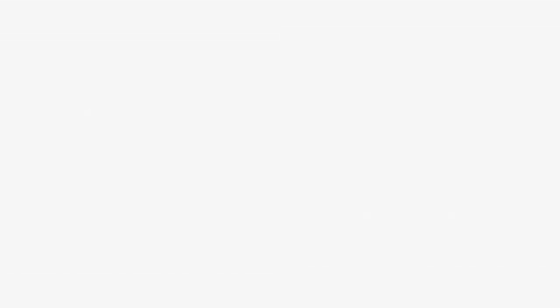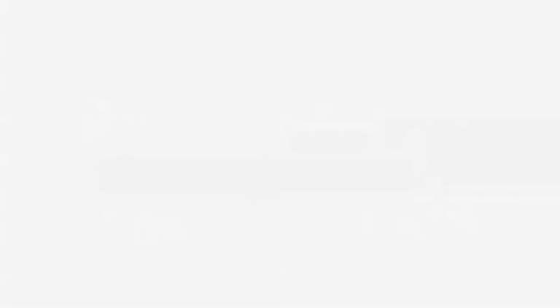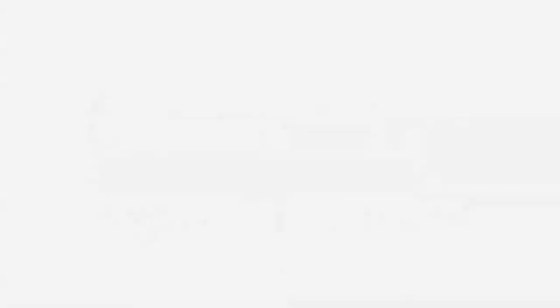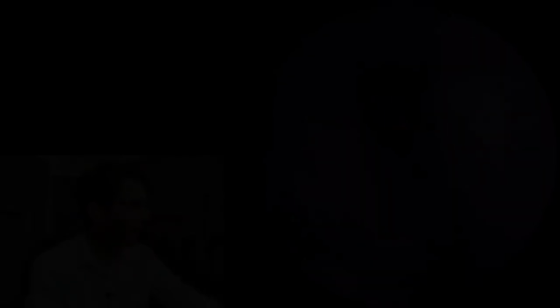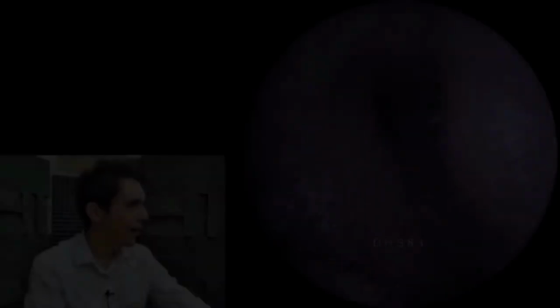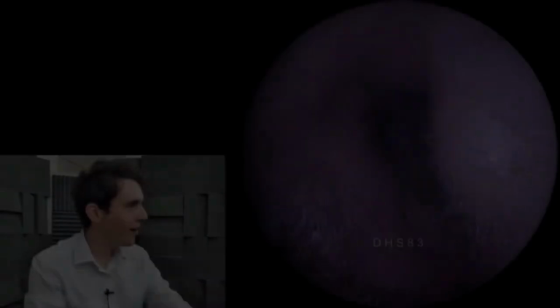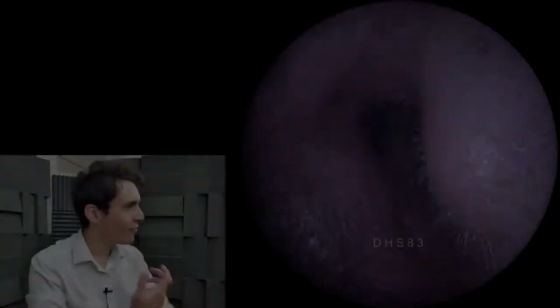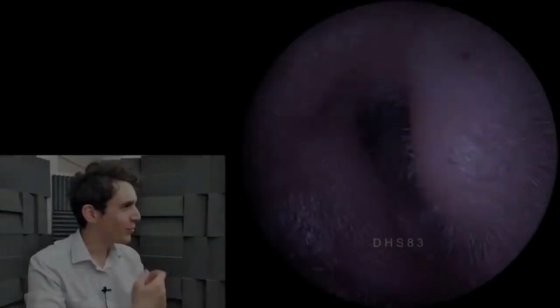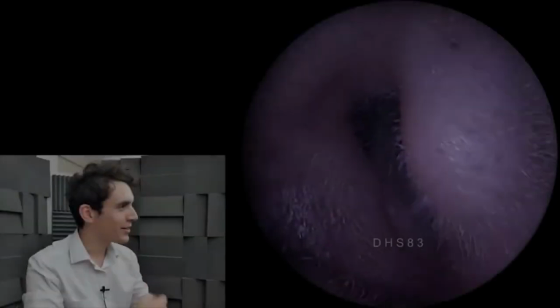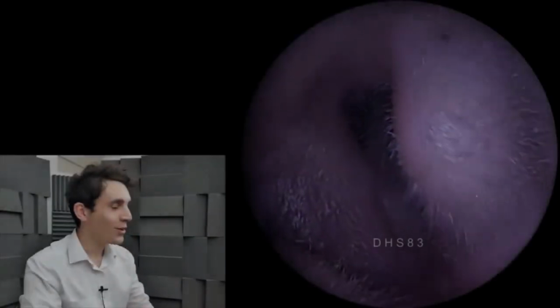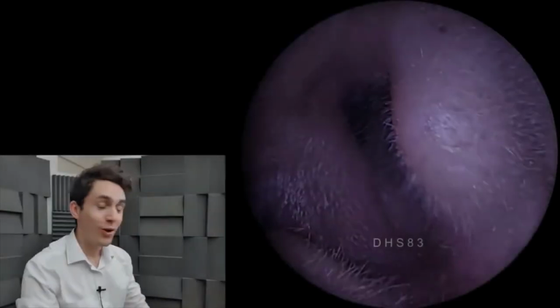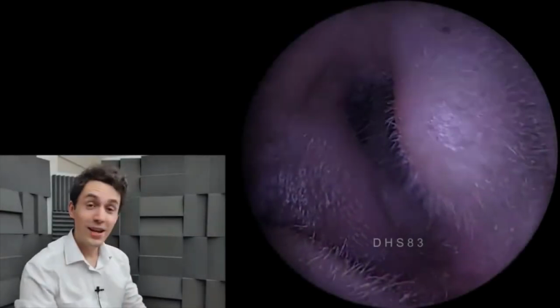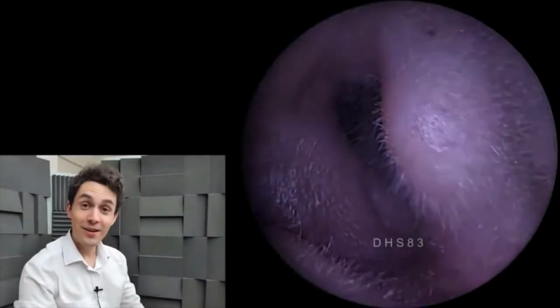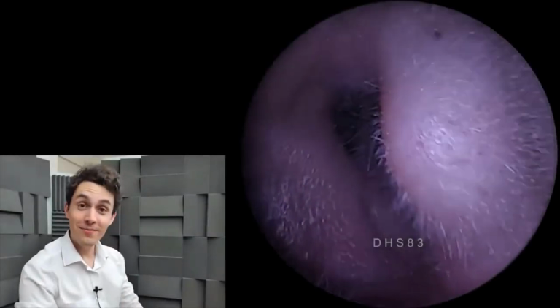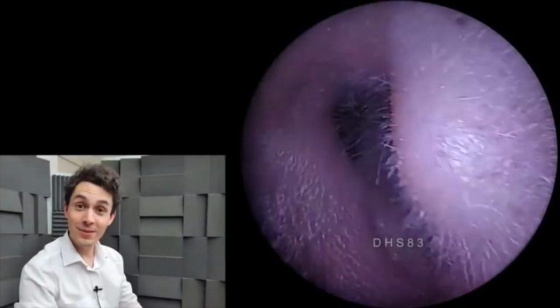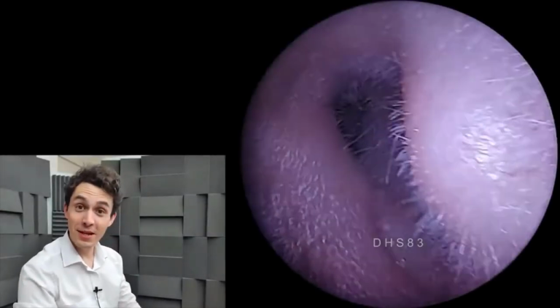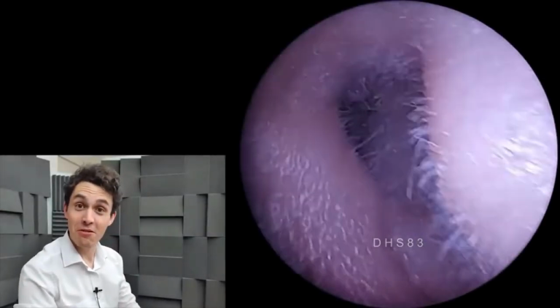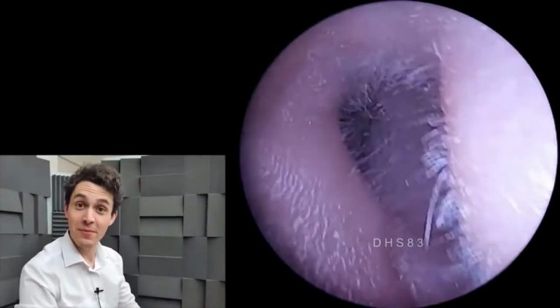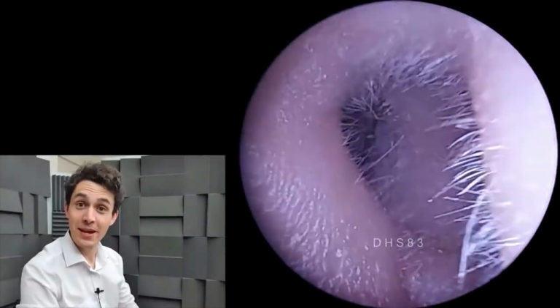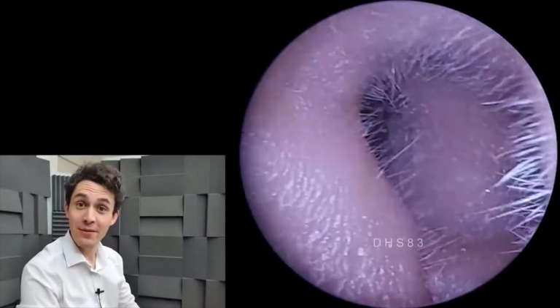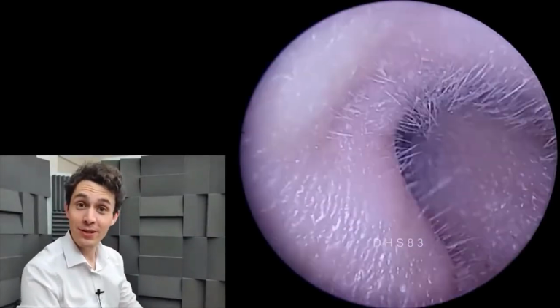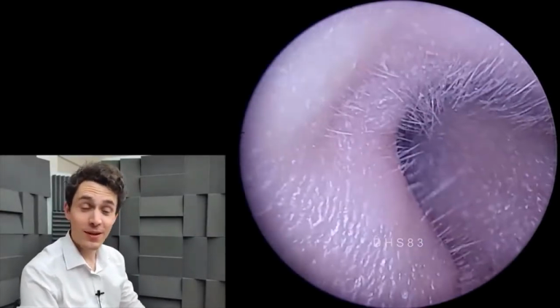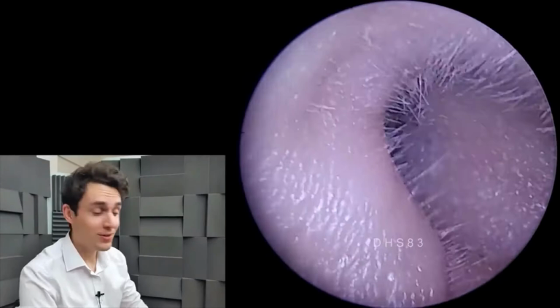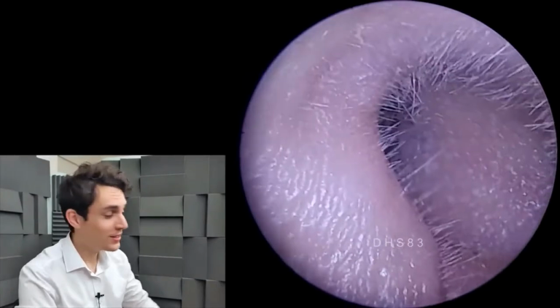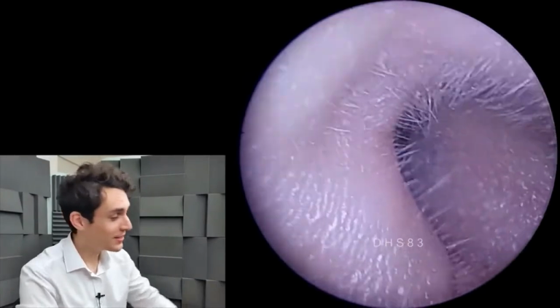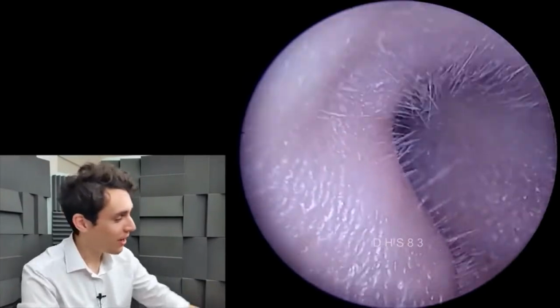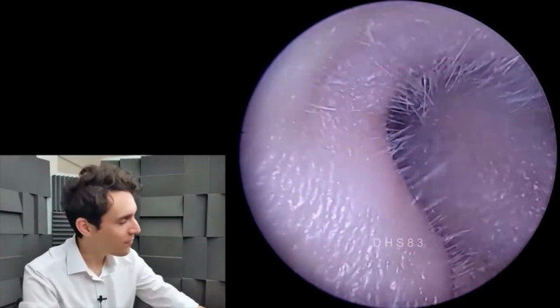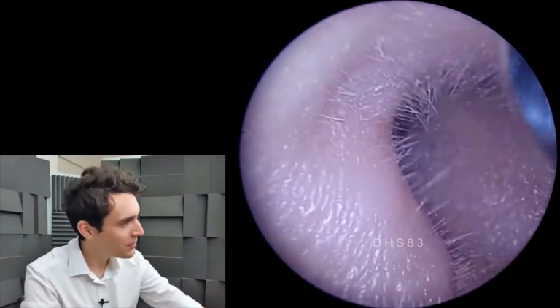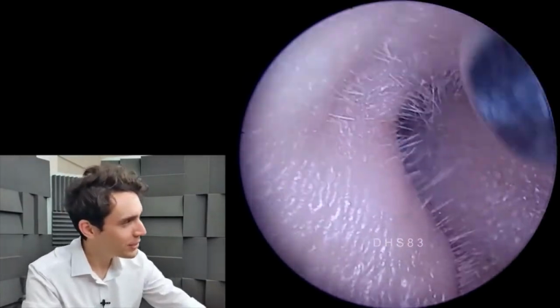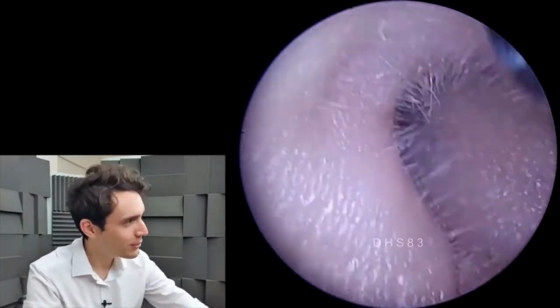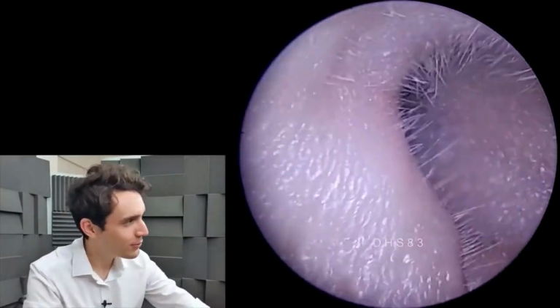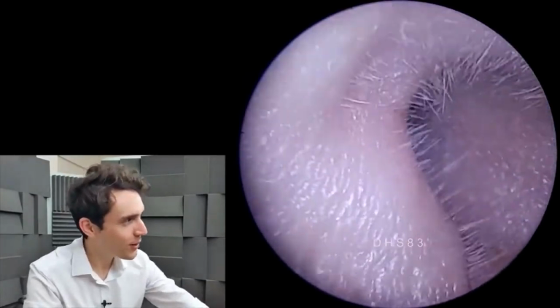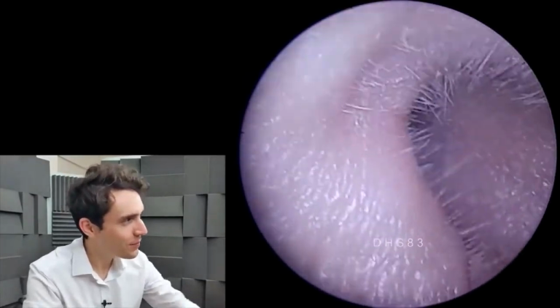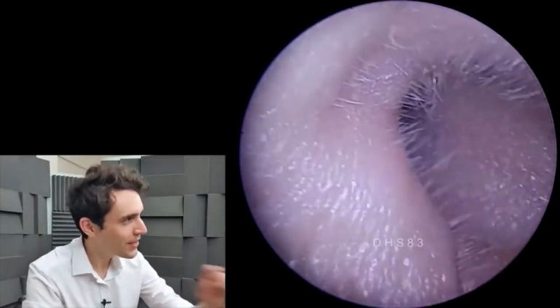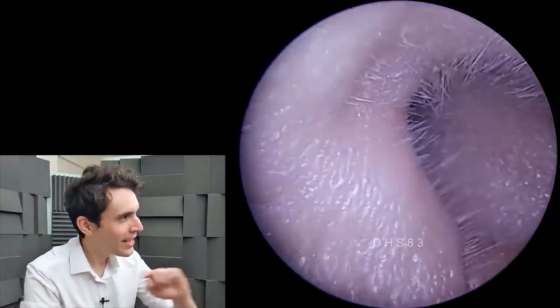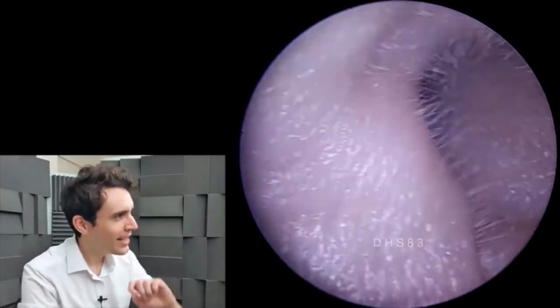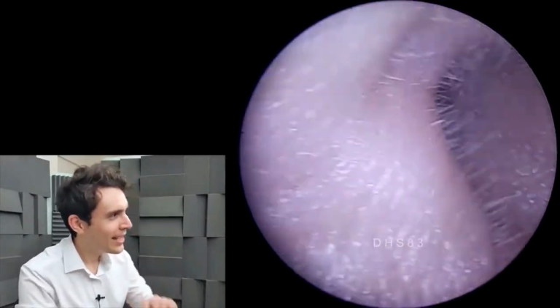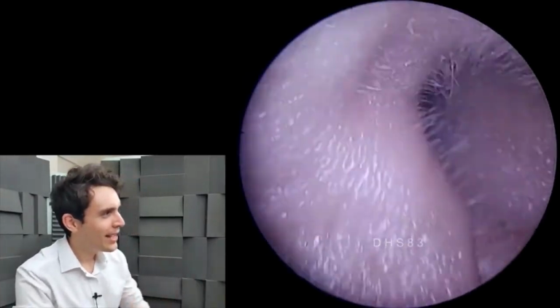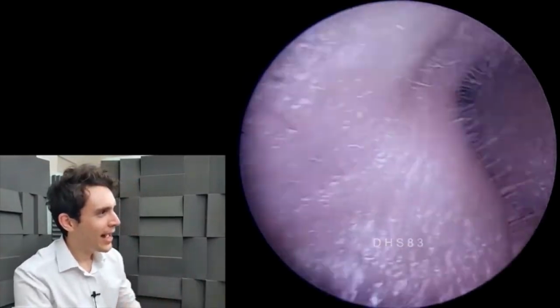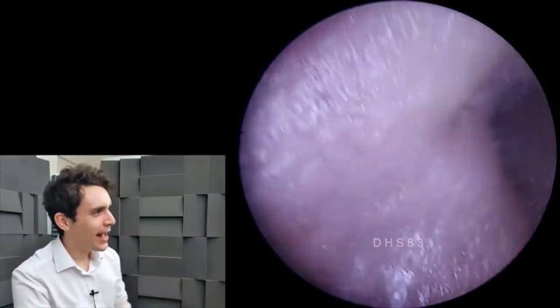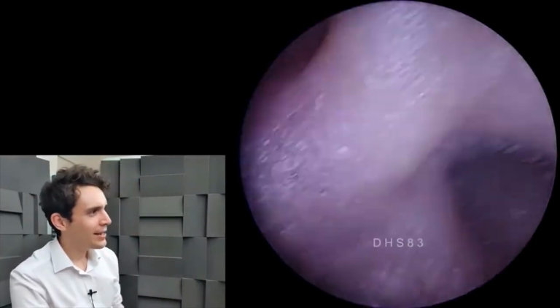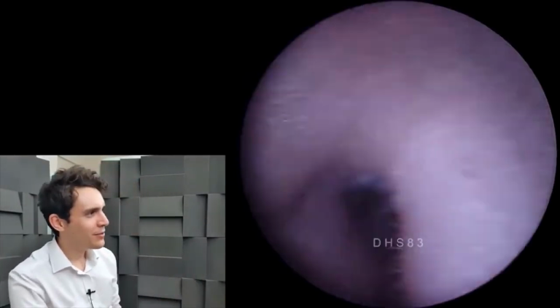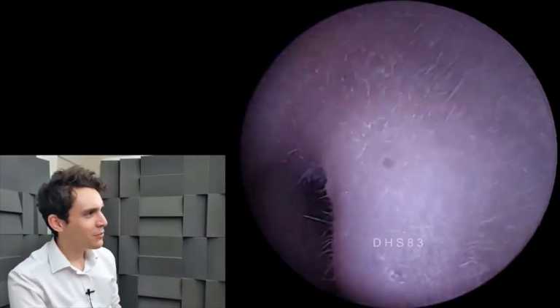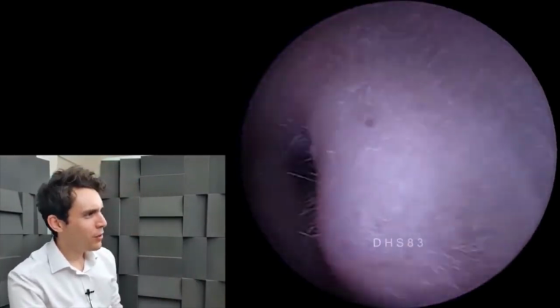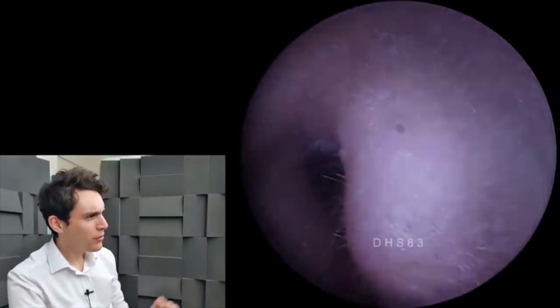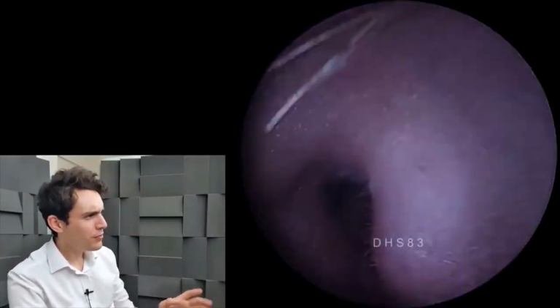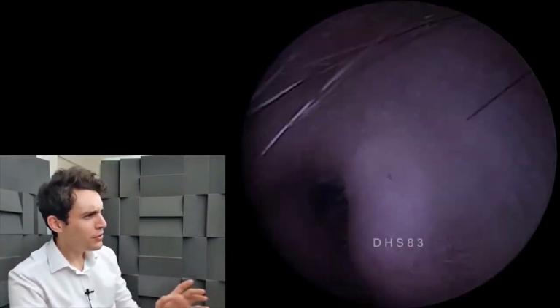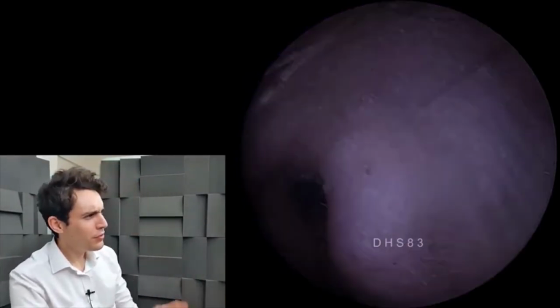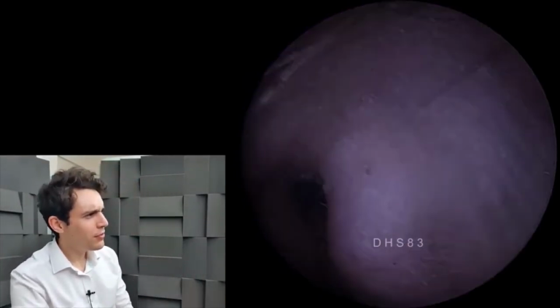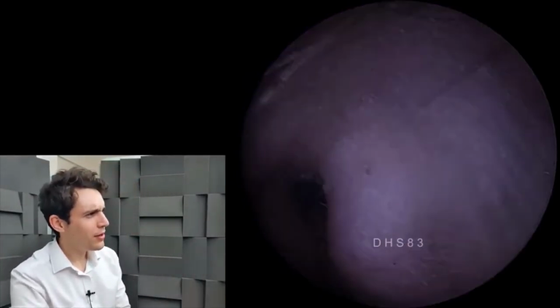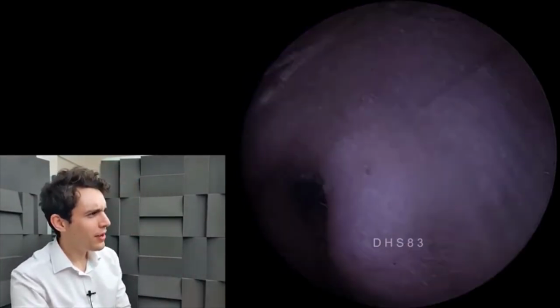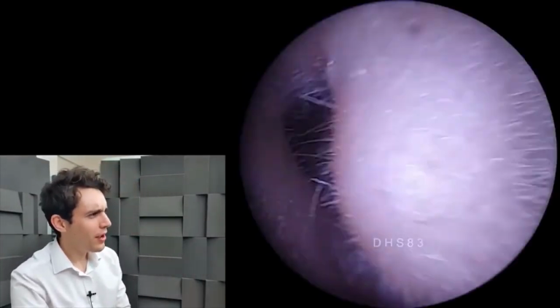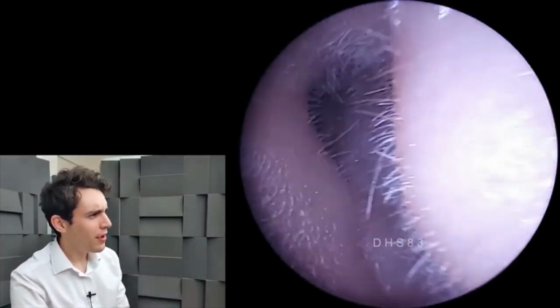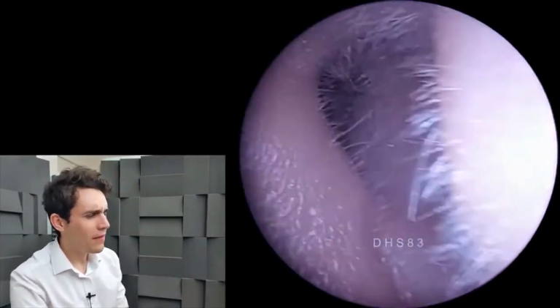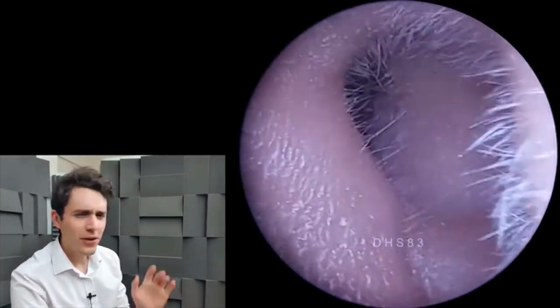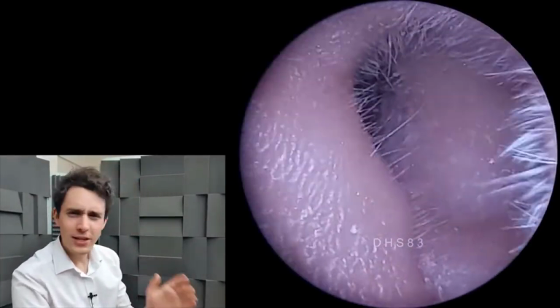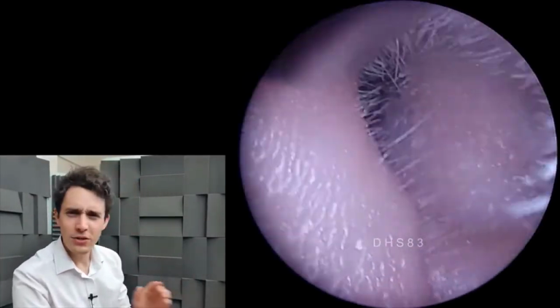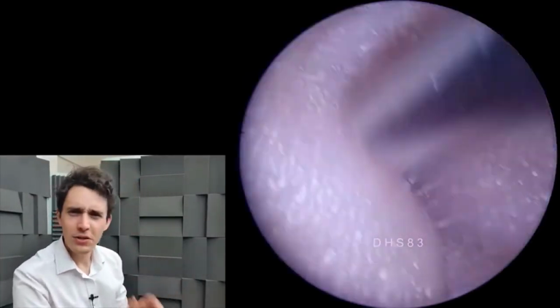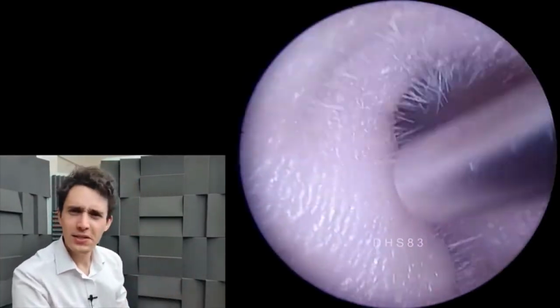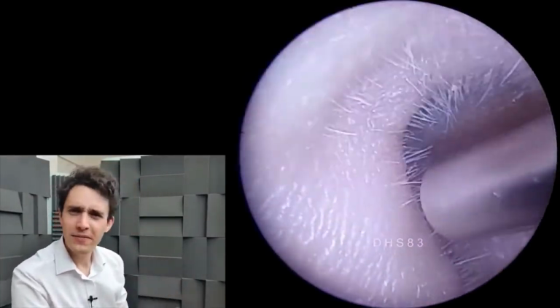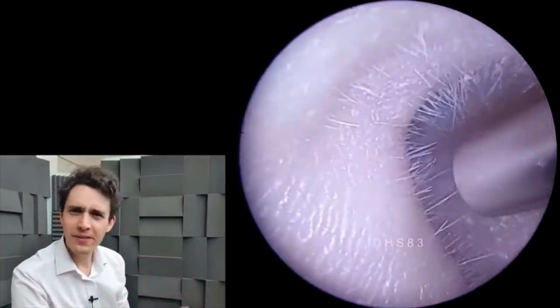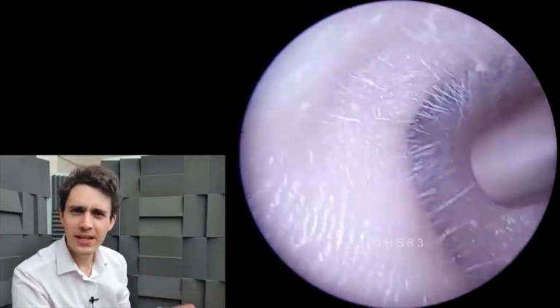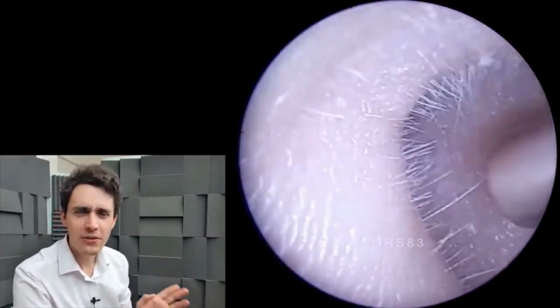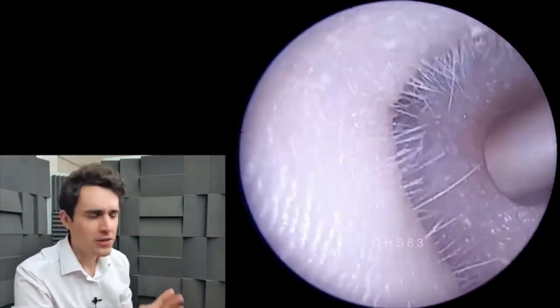Hi everyone, it's Connor here from Durham Hearing Specialists. I hope you're doing well and welcome to a very interesting video today.